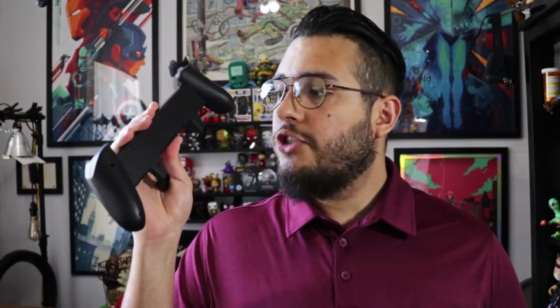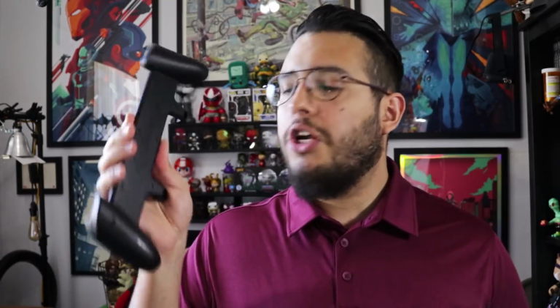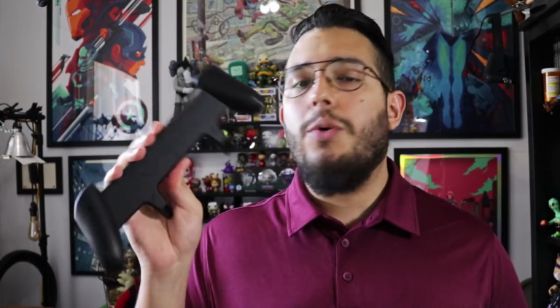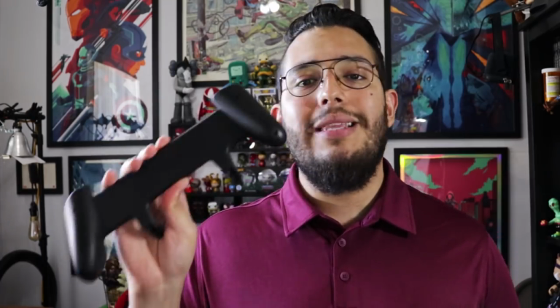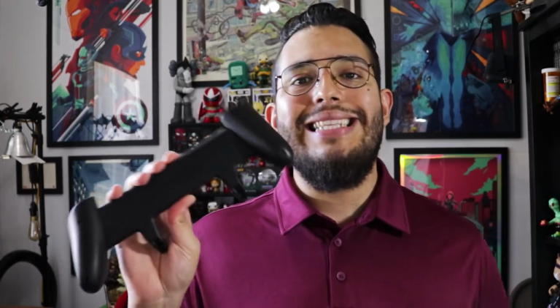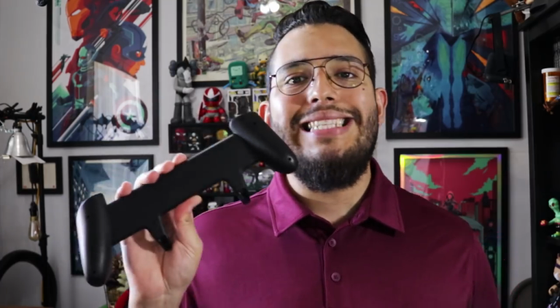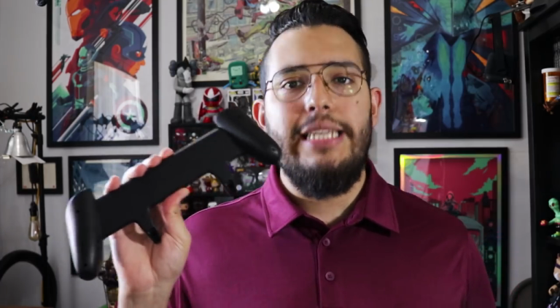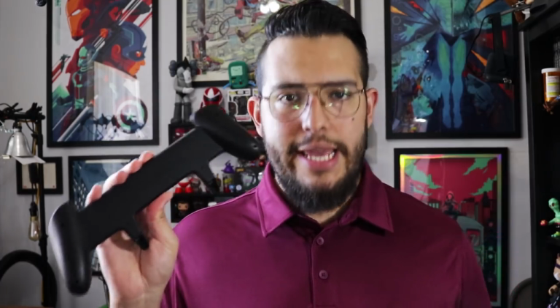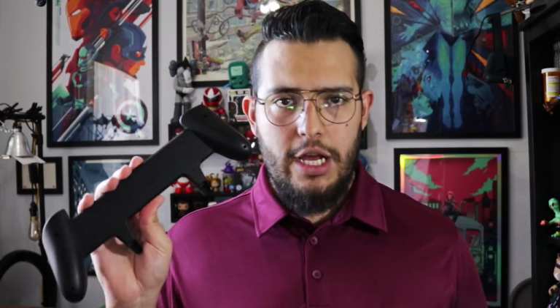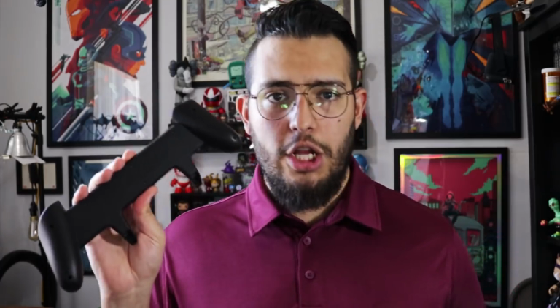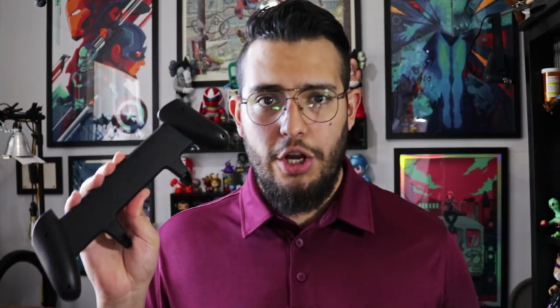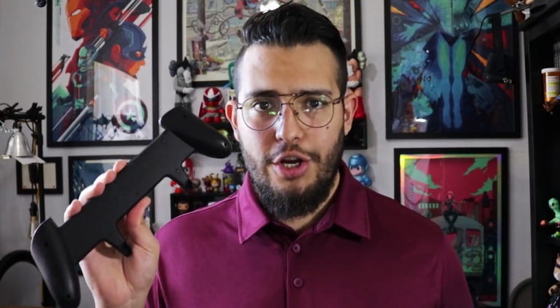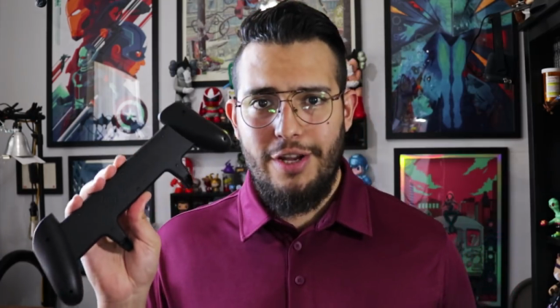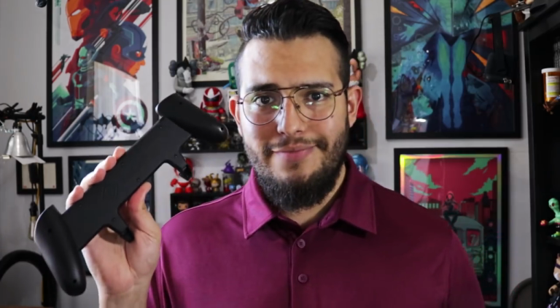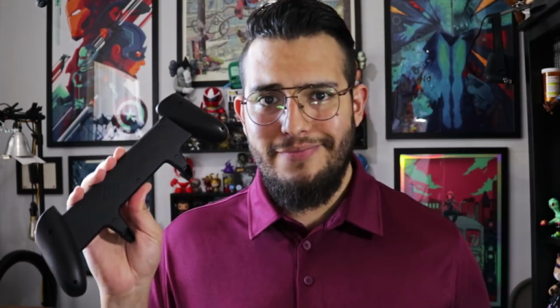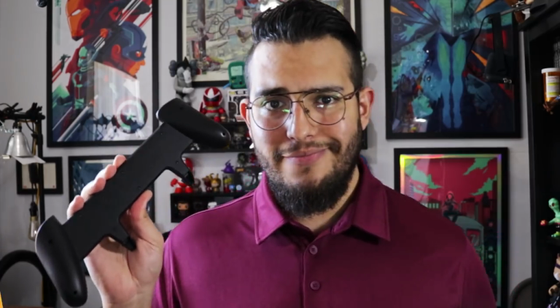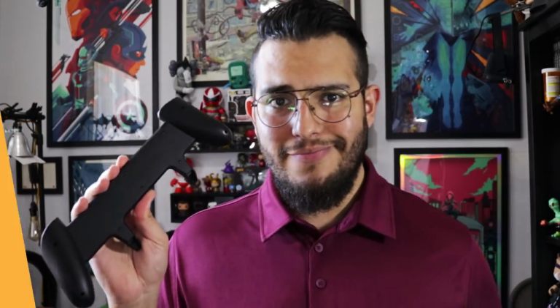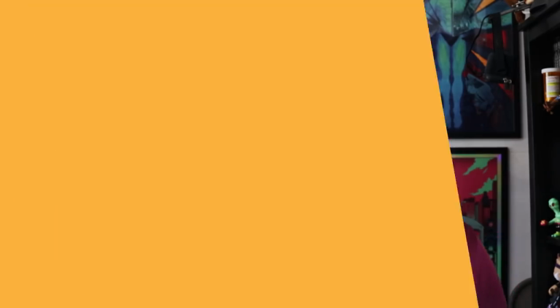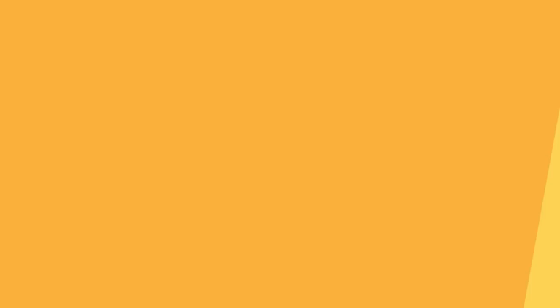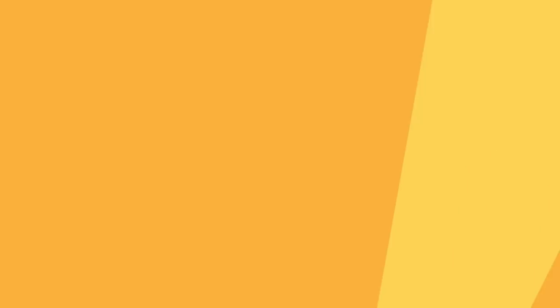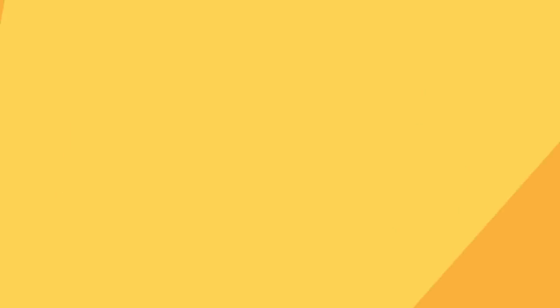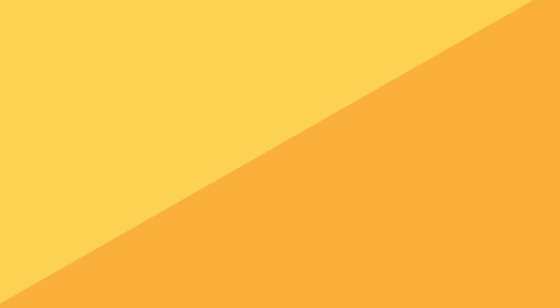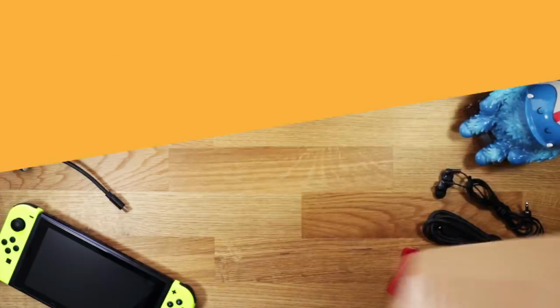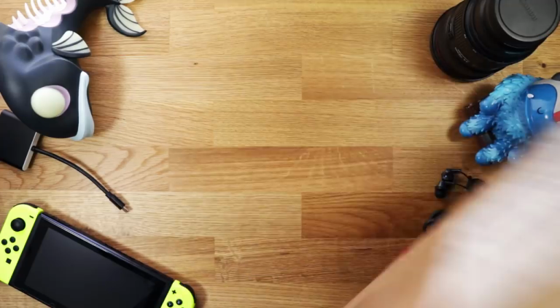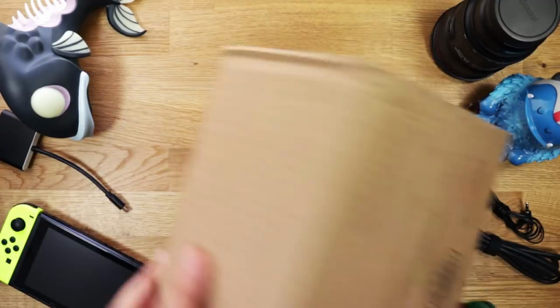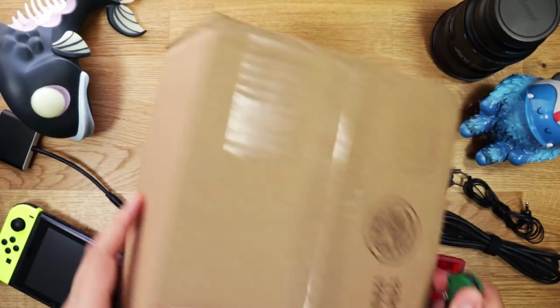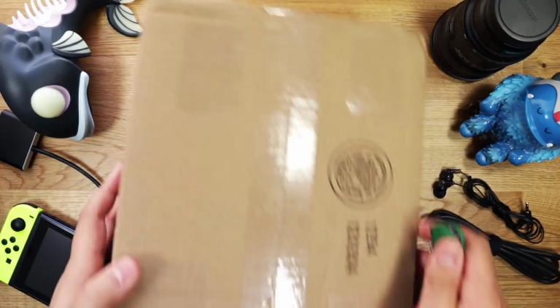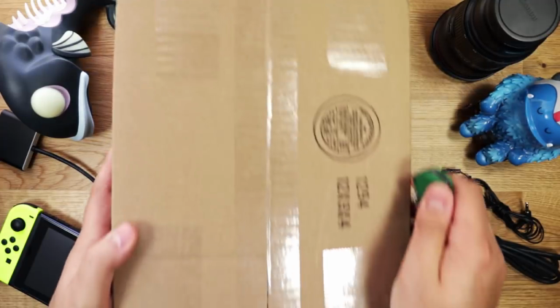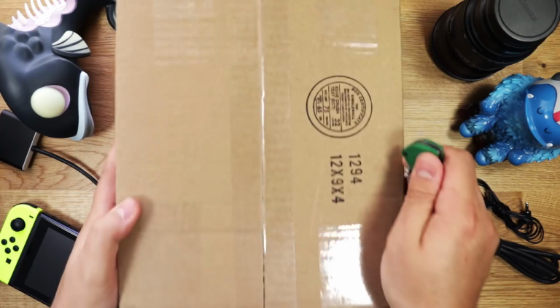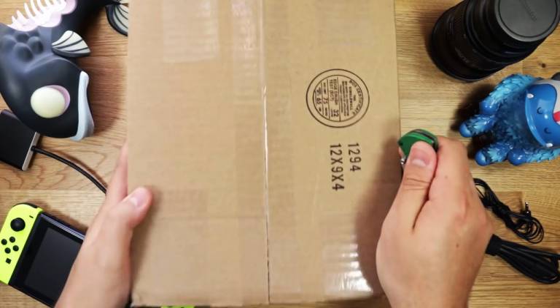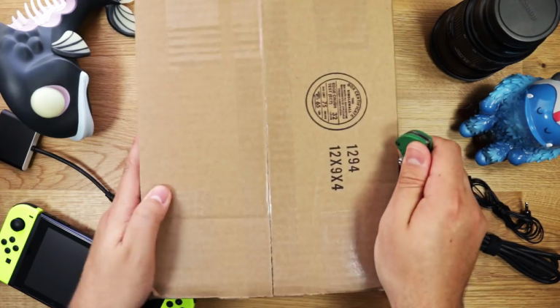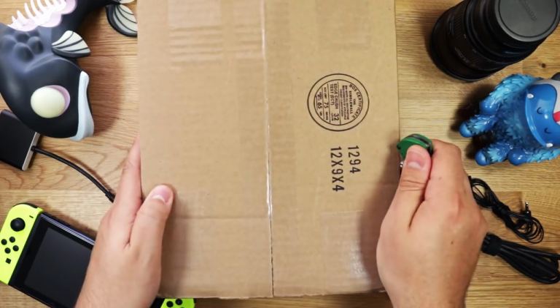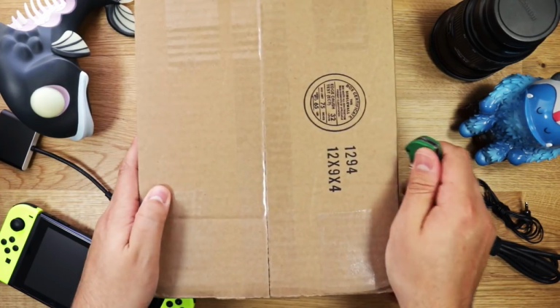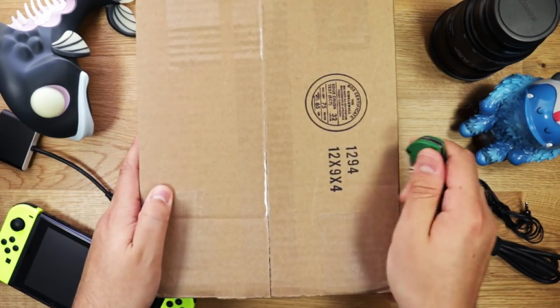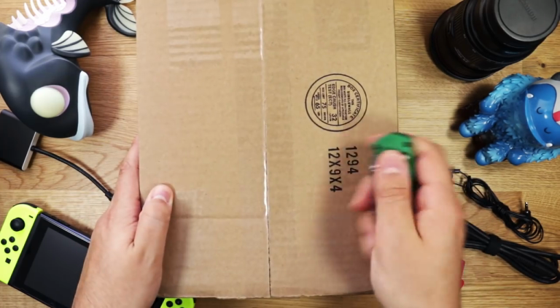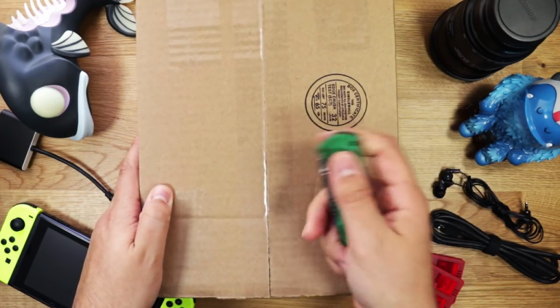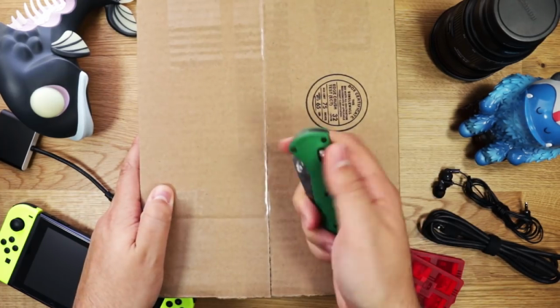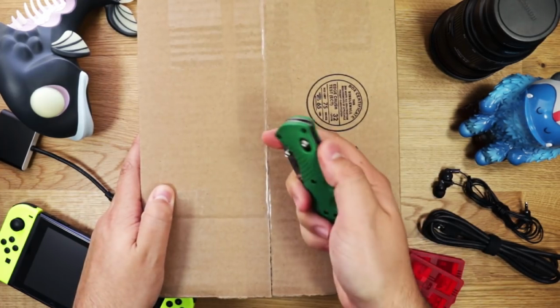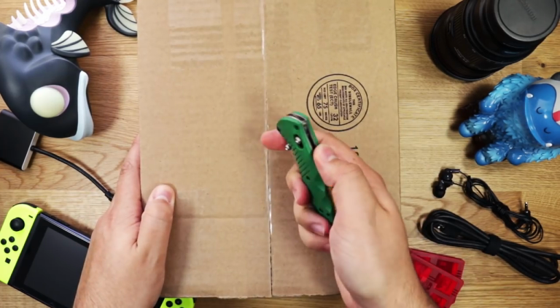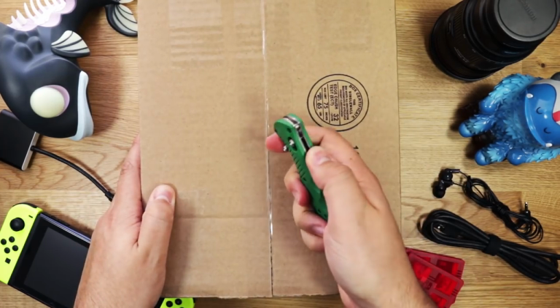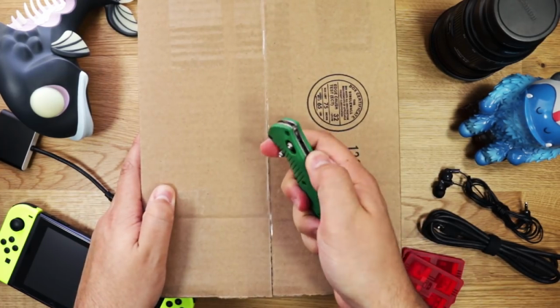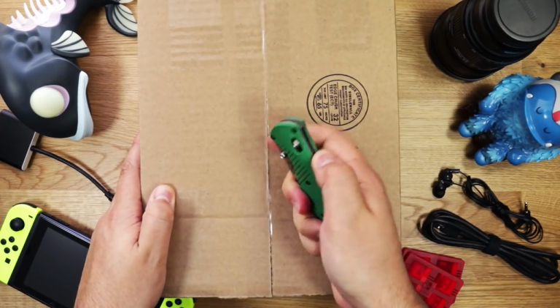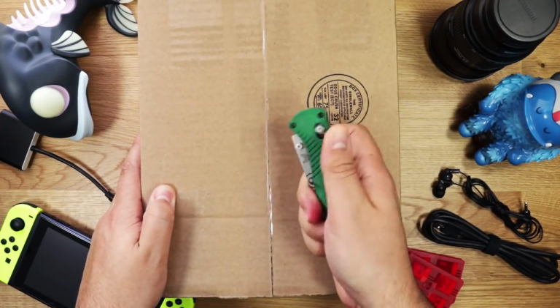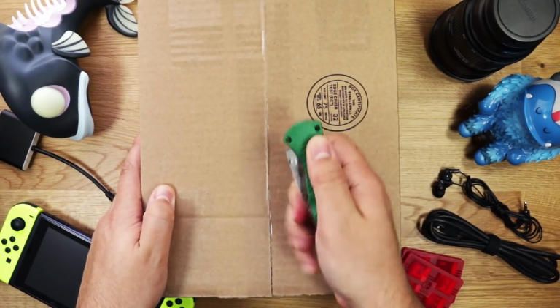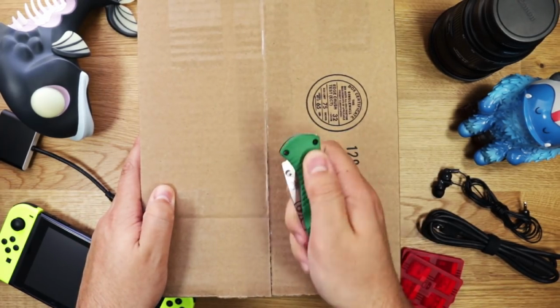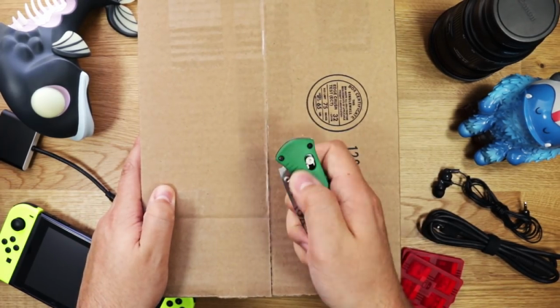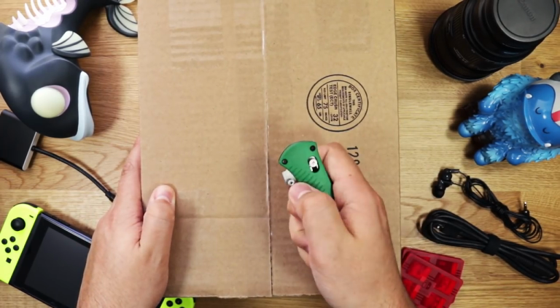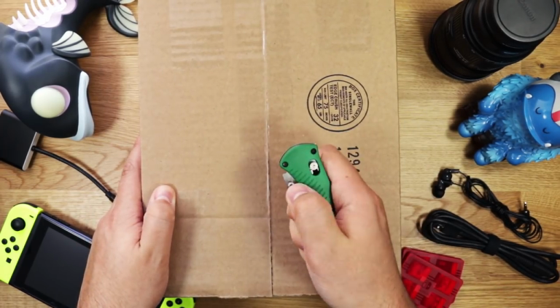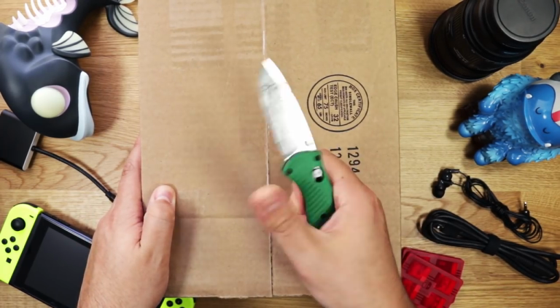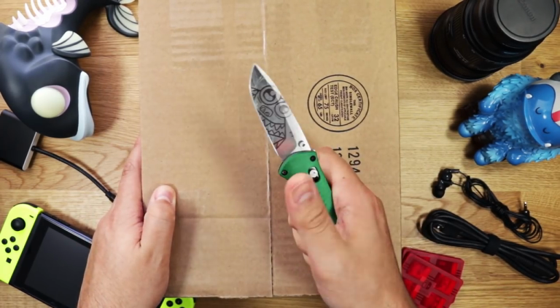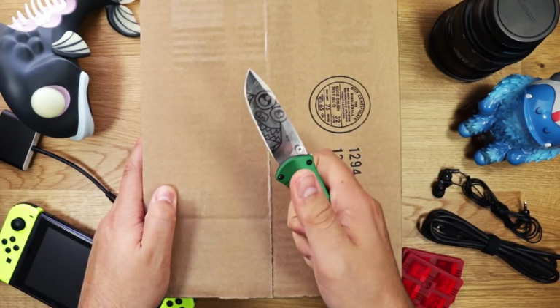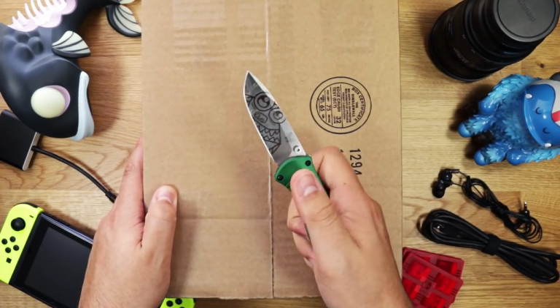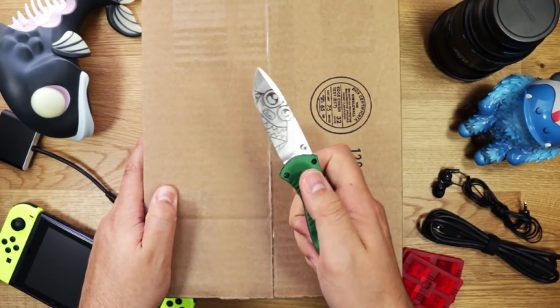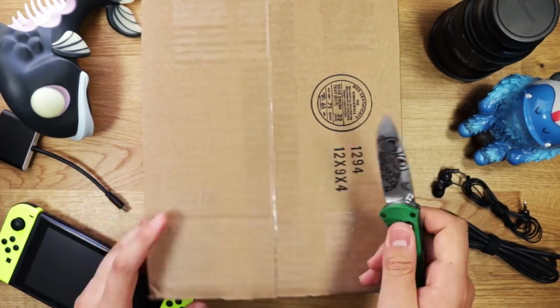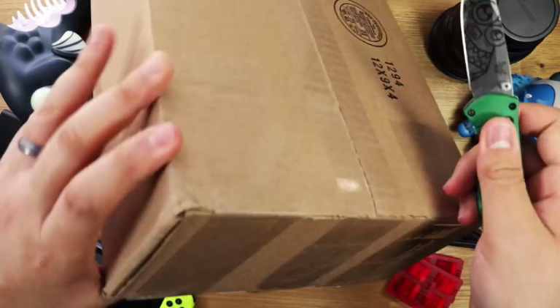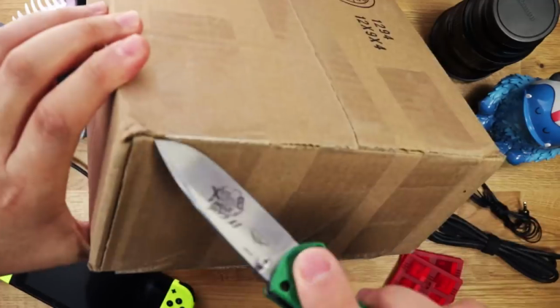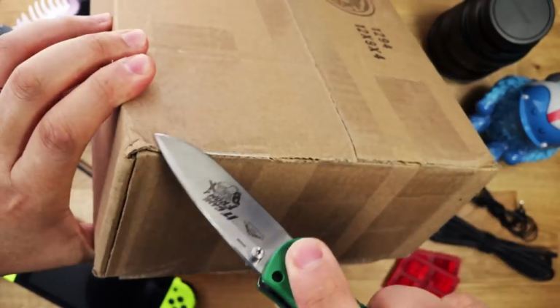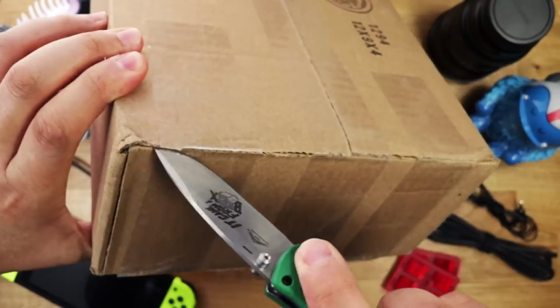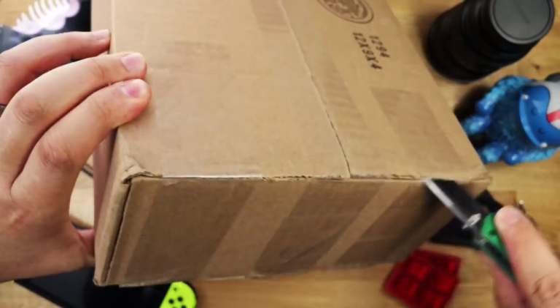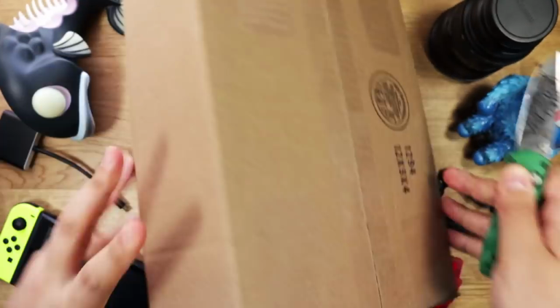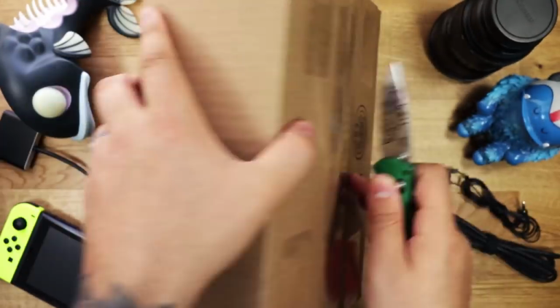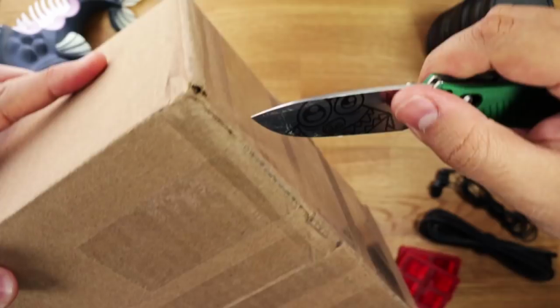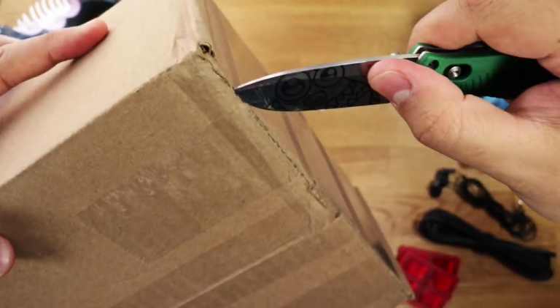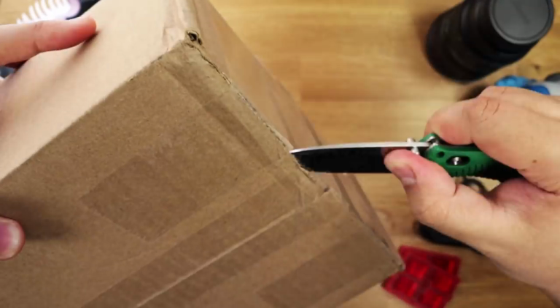Let's take a look. As always, we have to take advantage of any chance we can to use this knife.